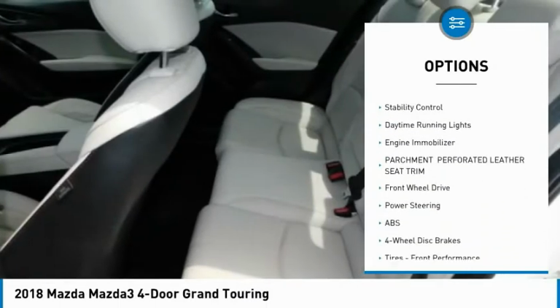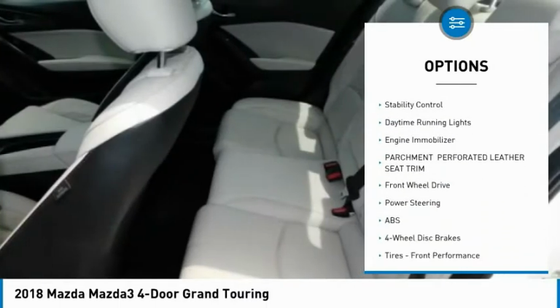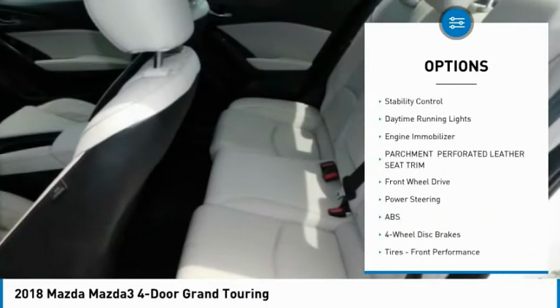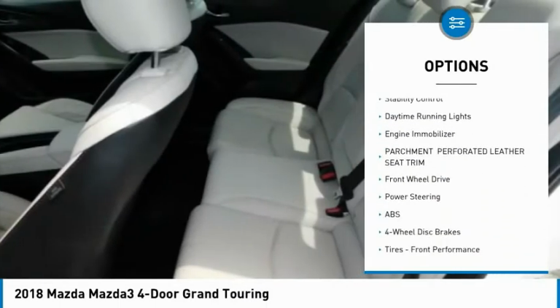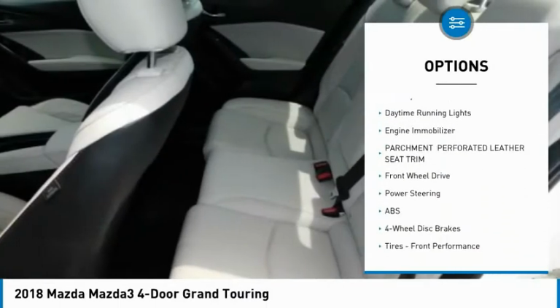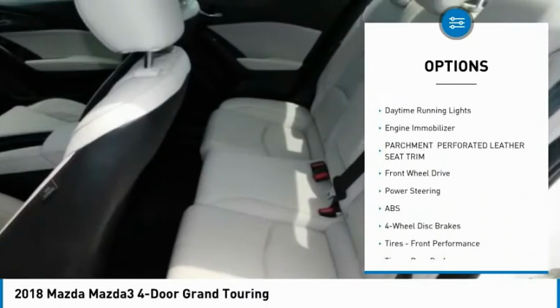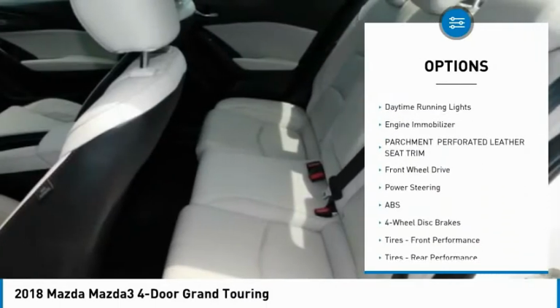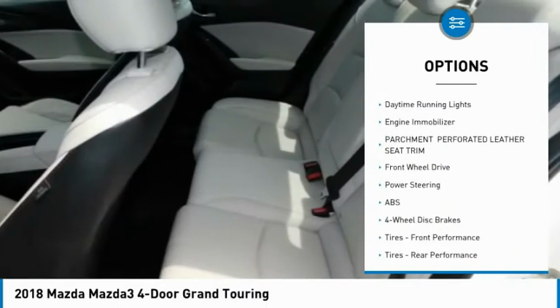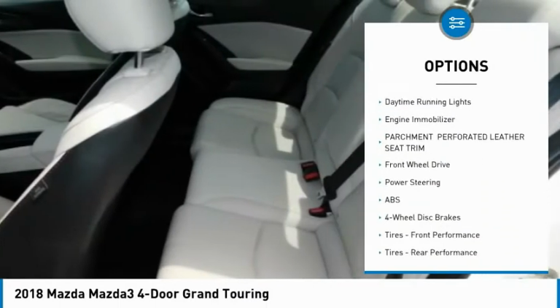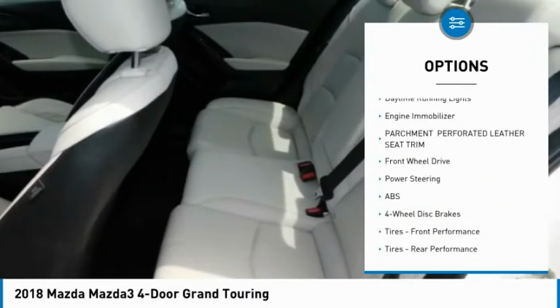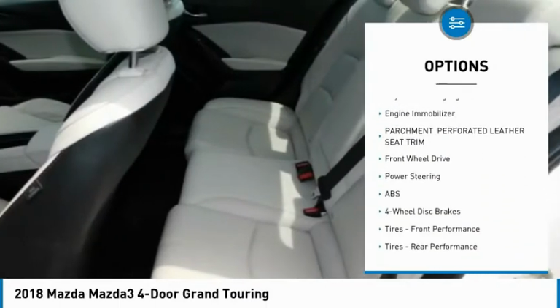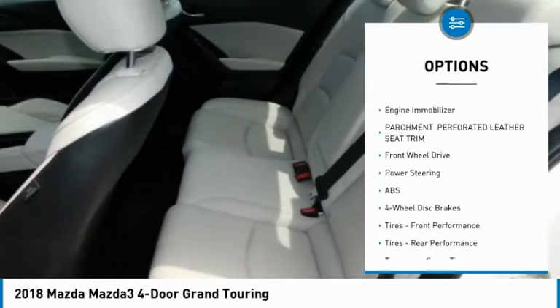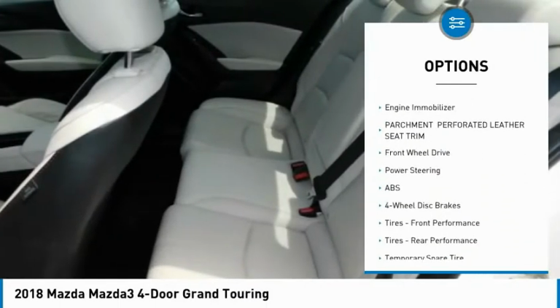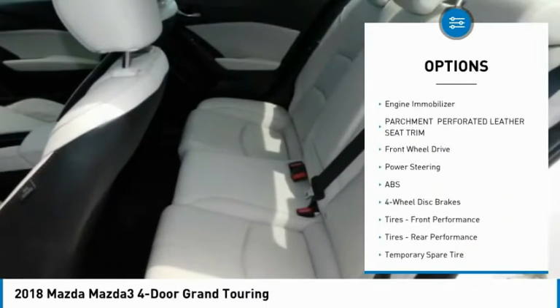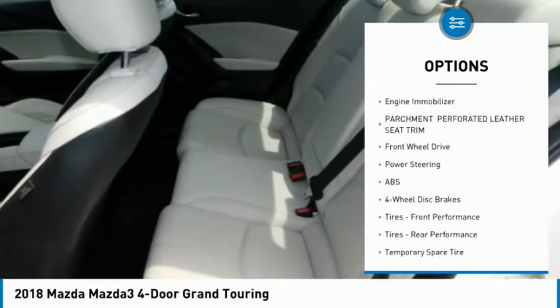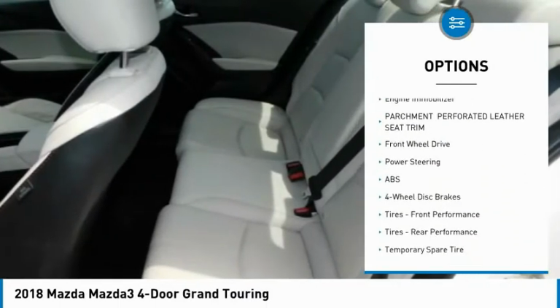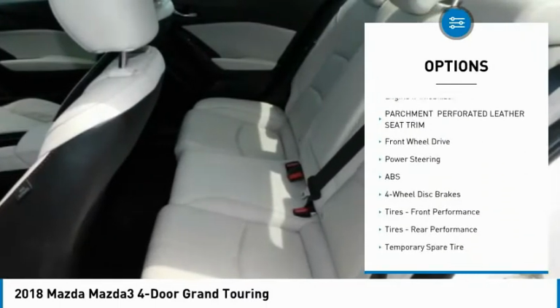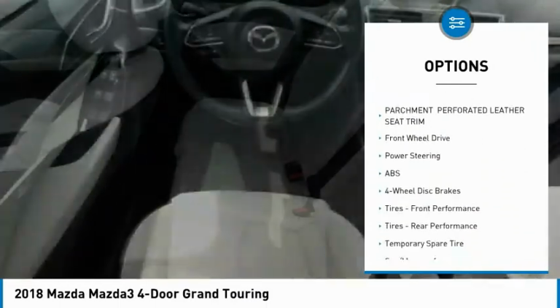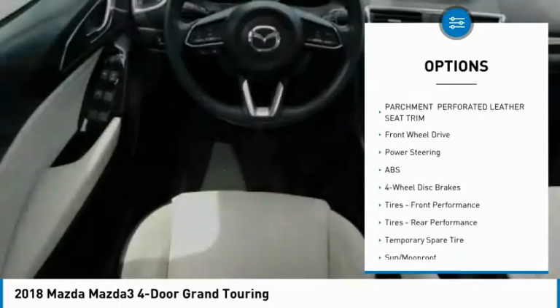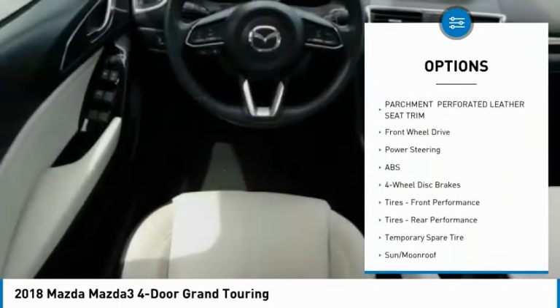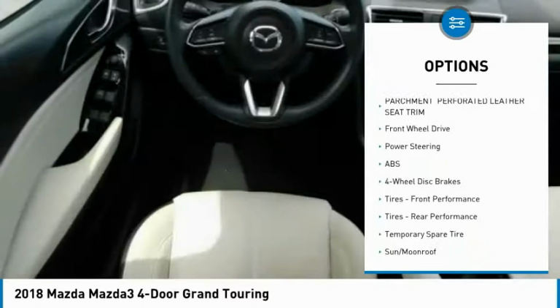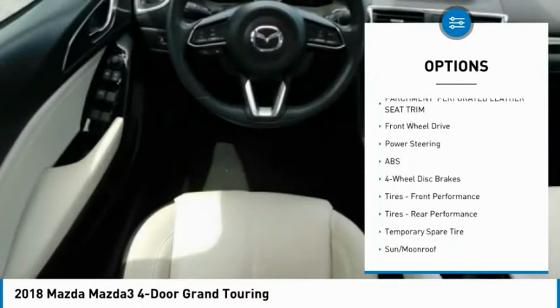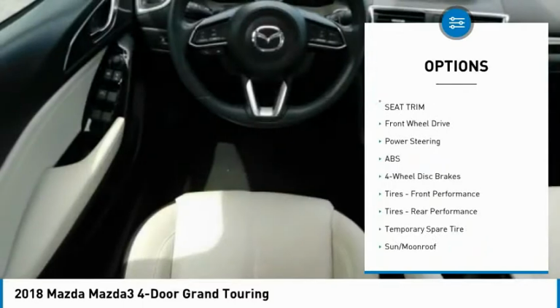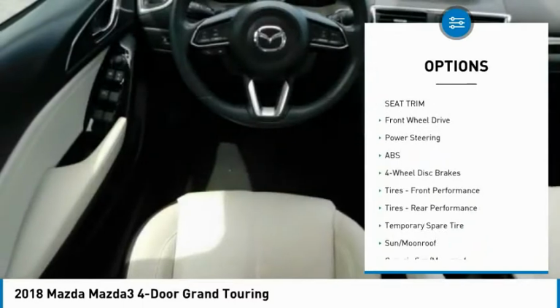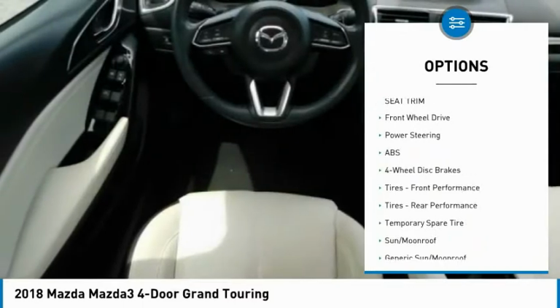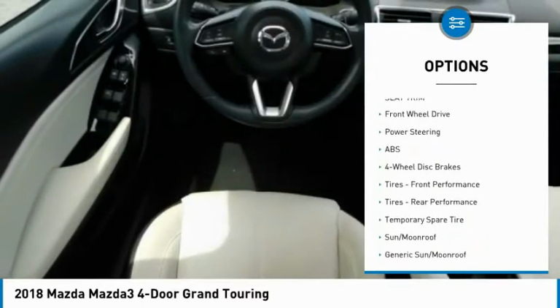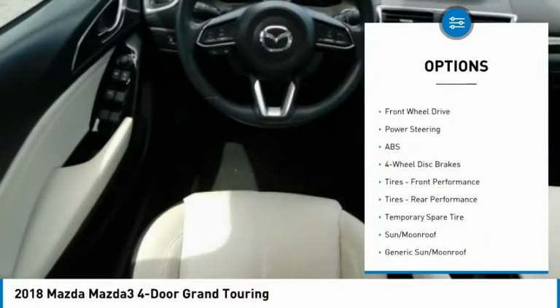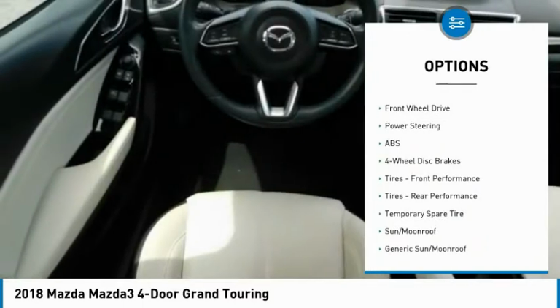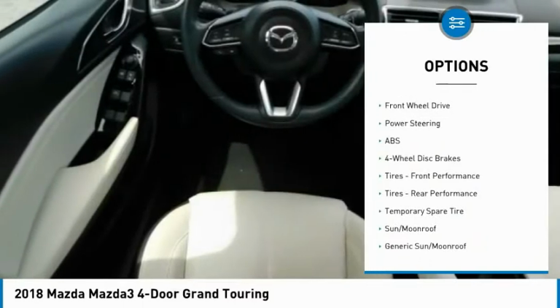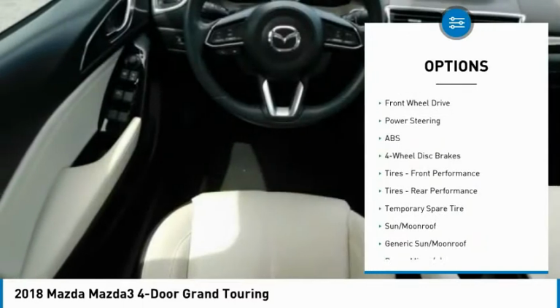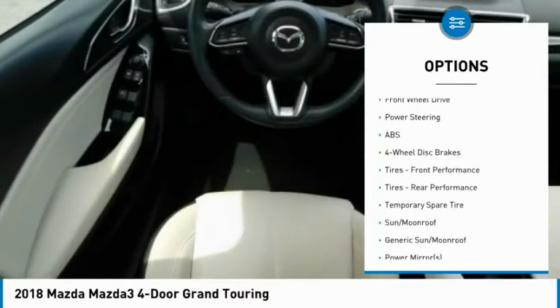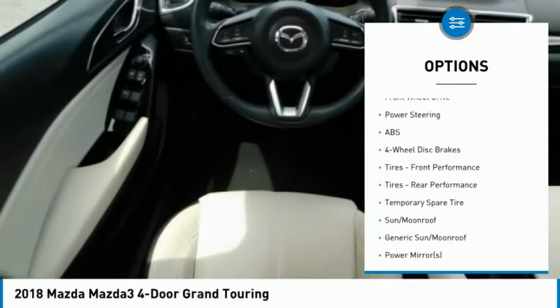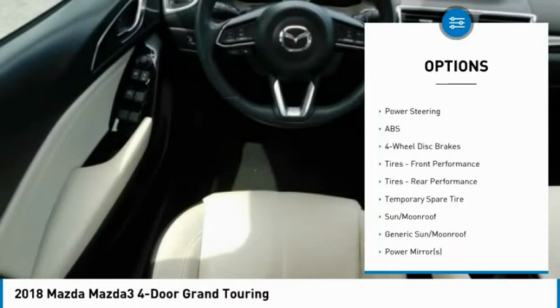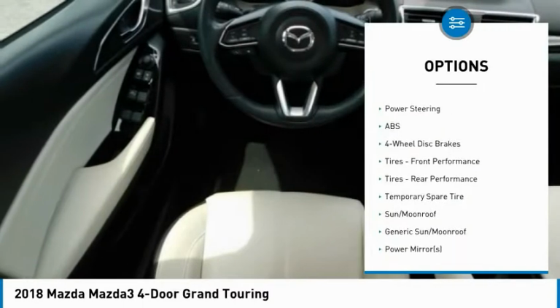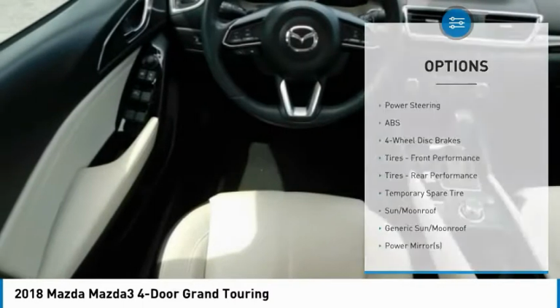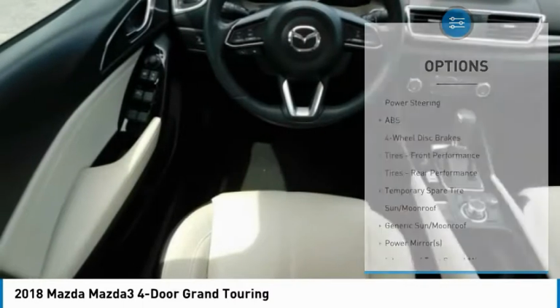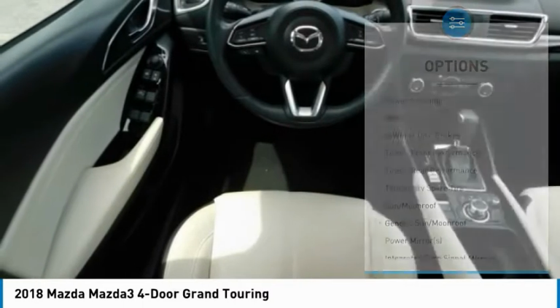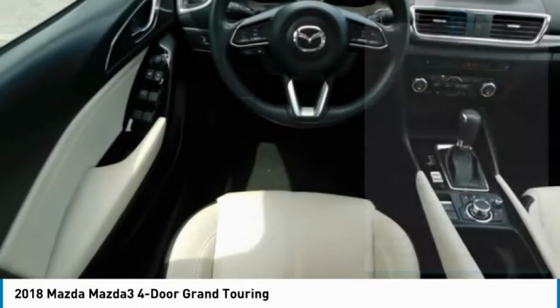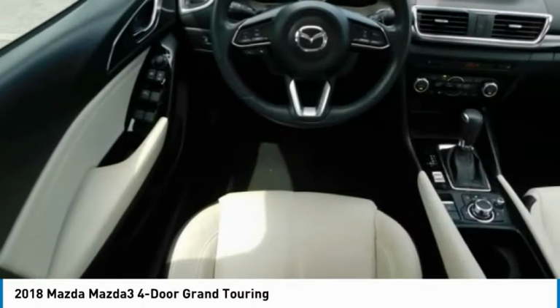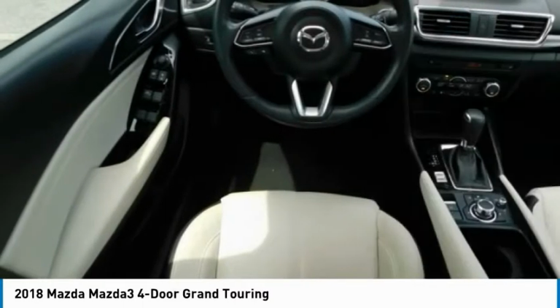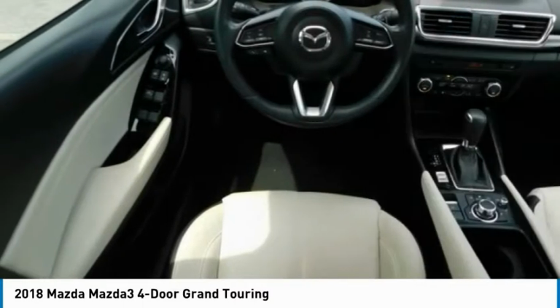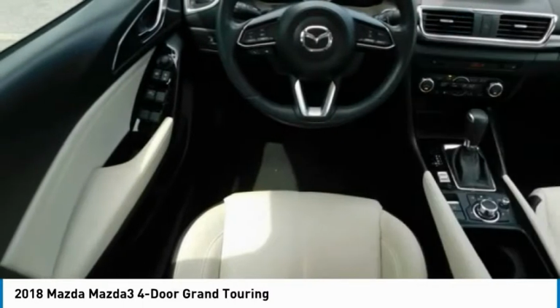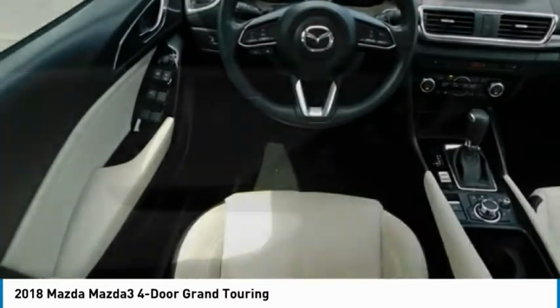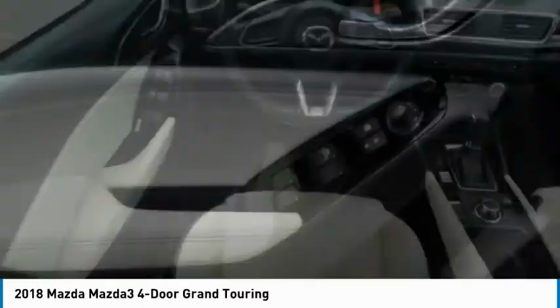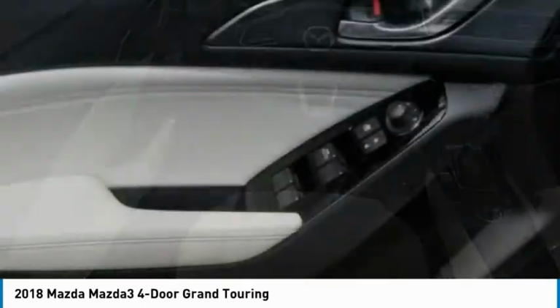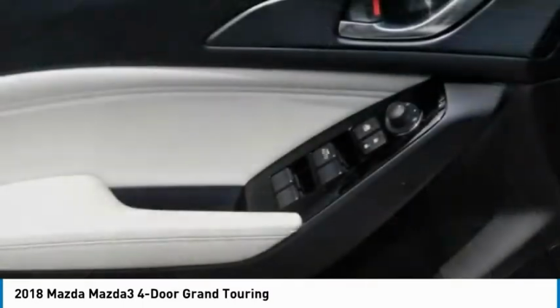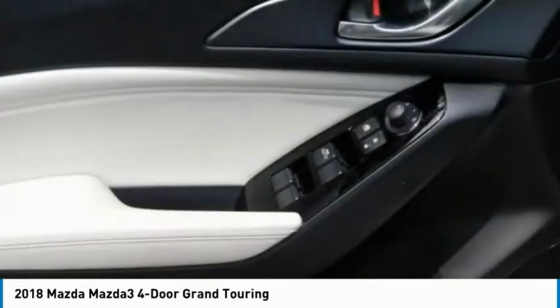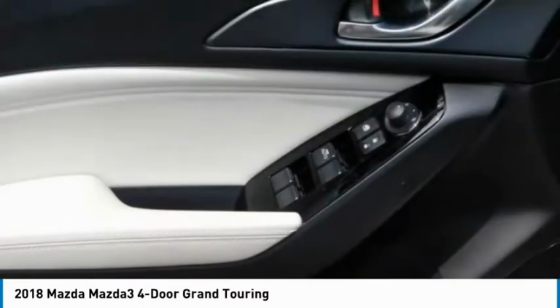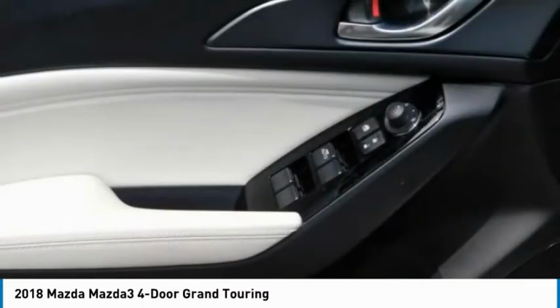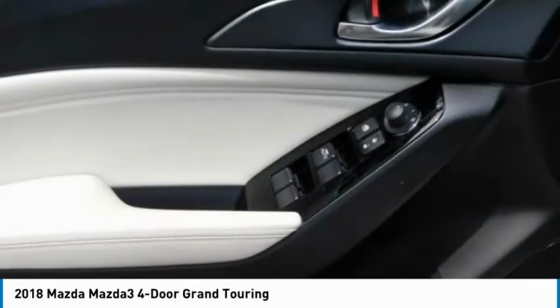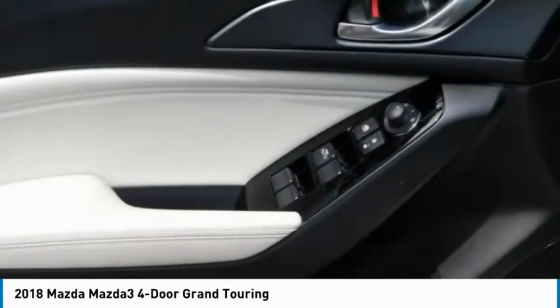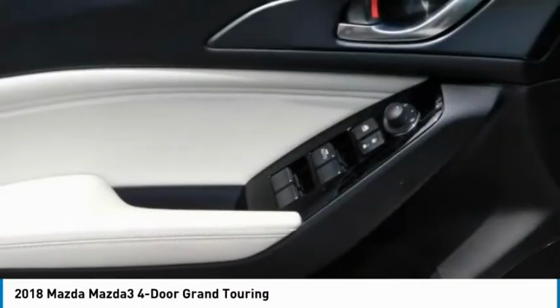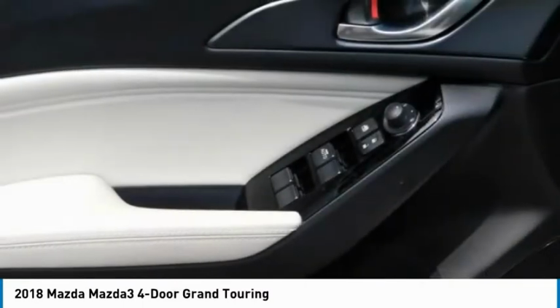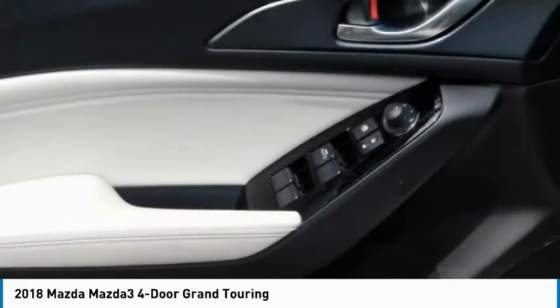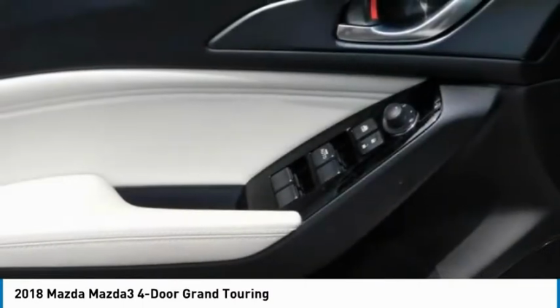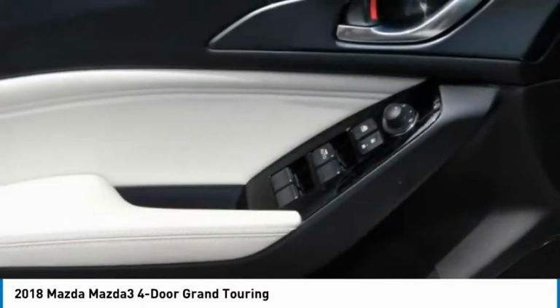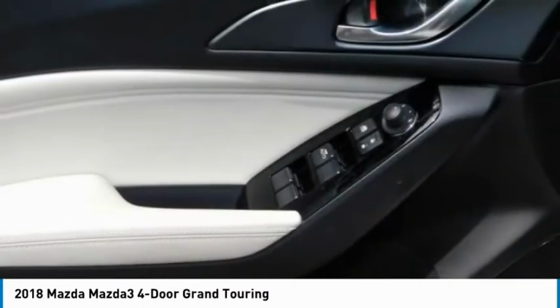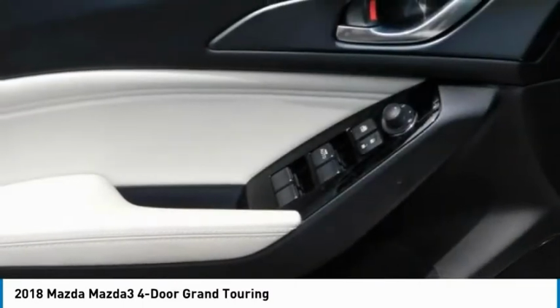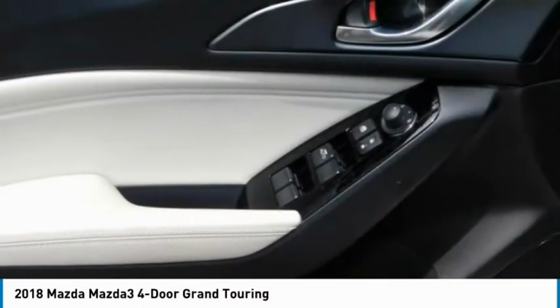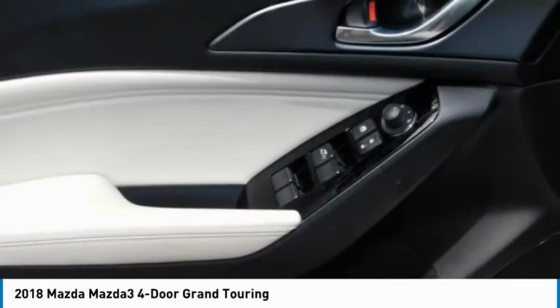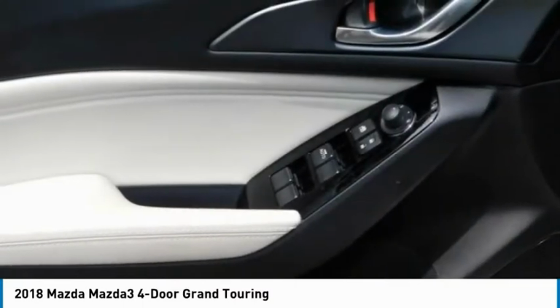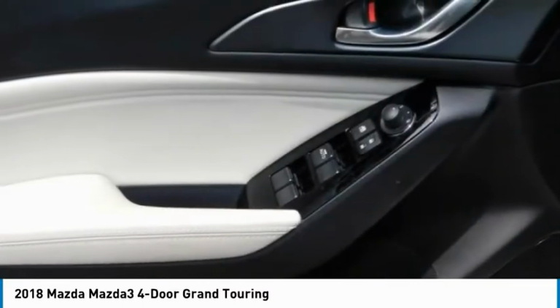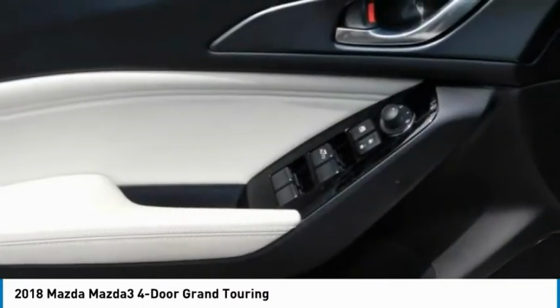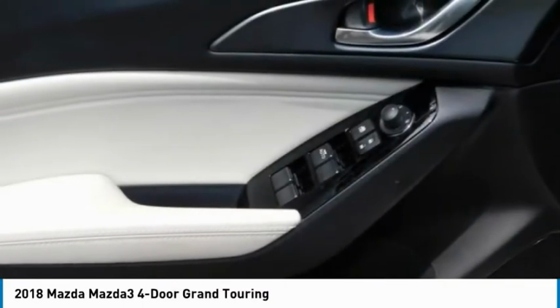Rear spoiler, brake assist, traction control, stability control, daytime running lights, engine immobilizer.